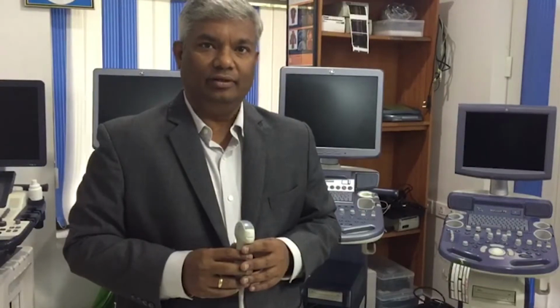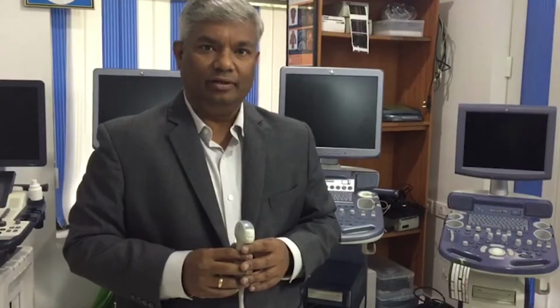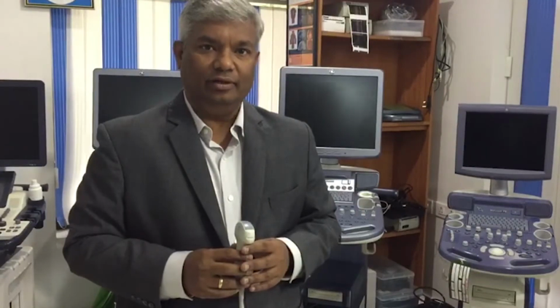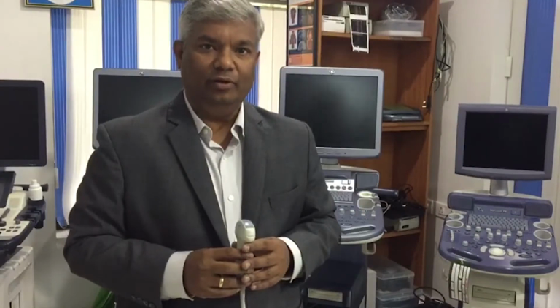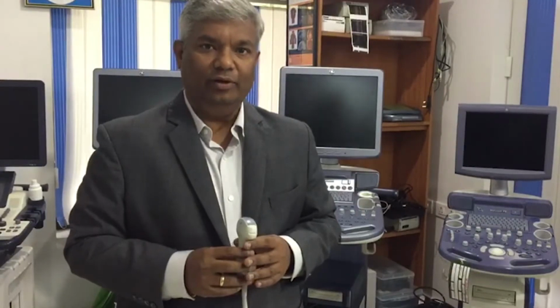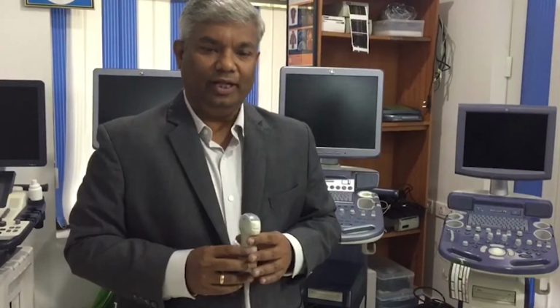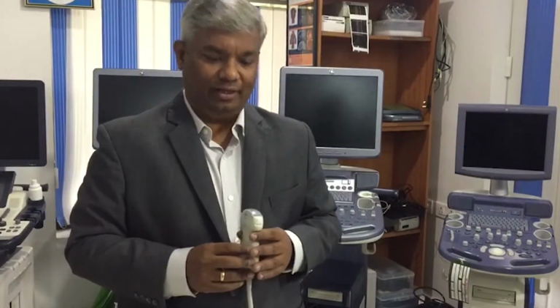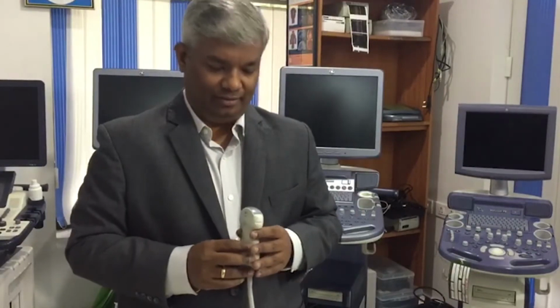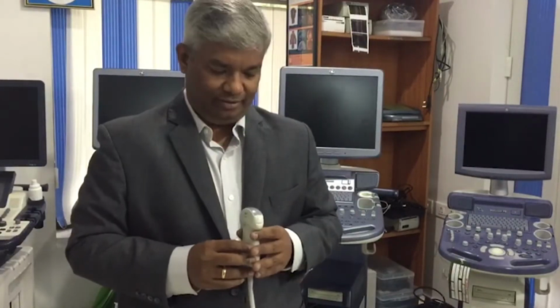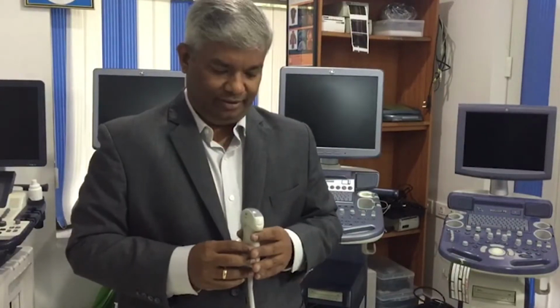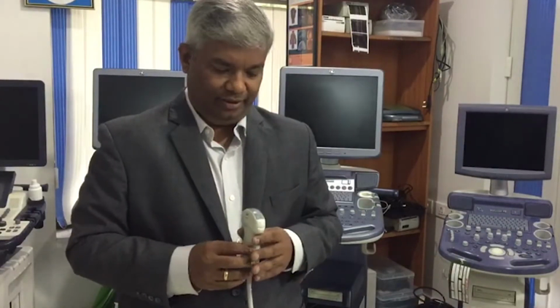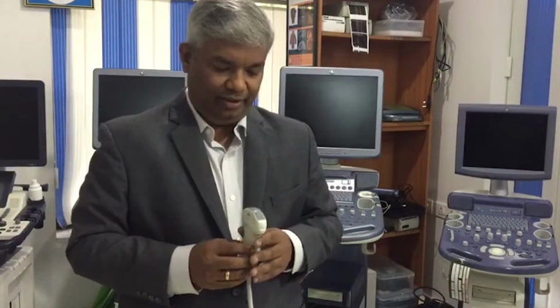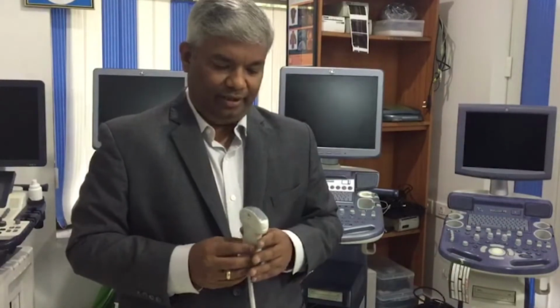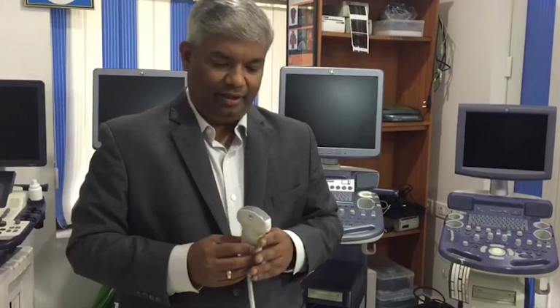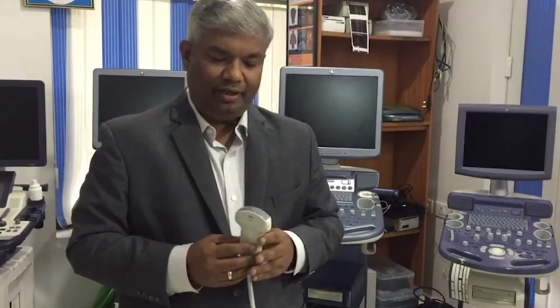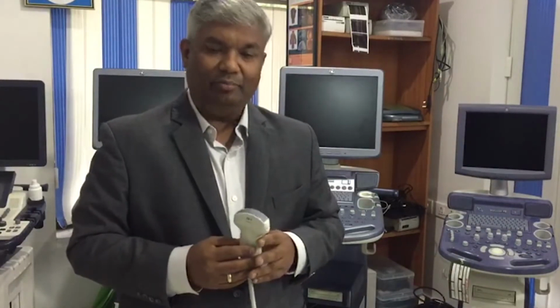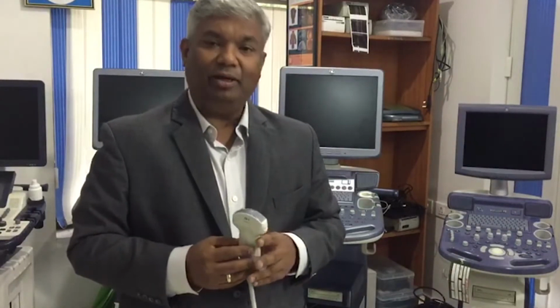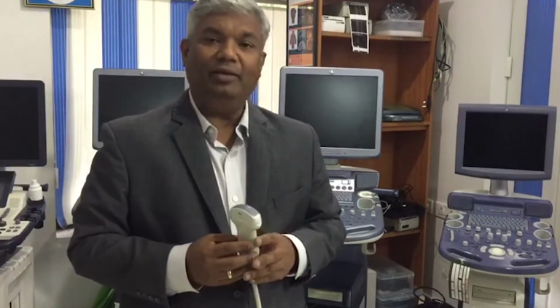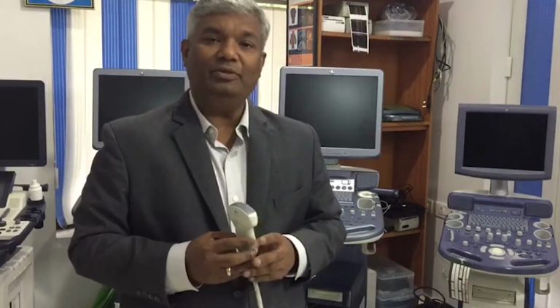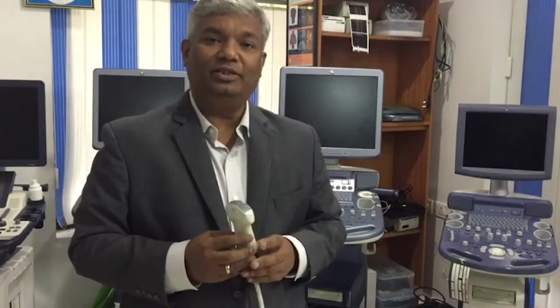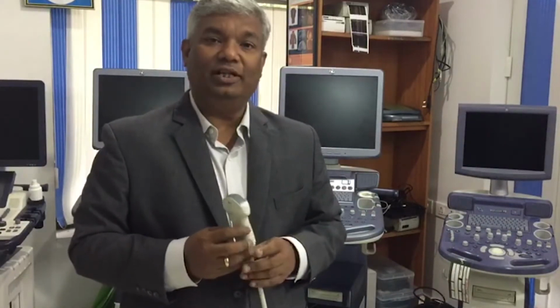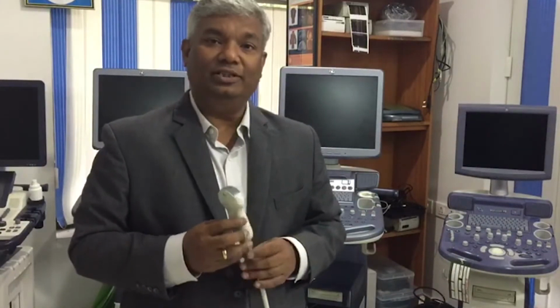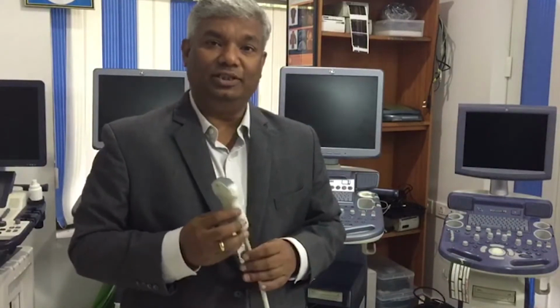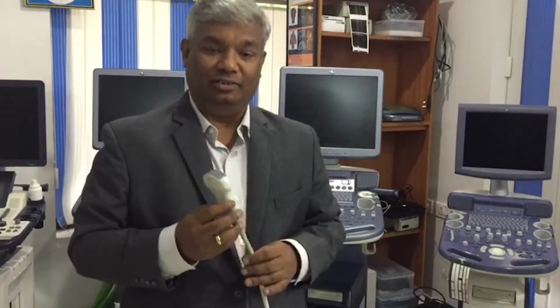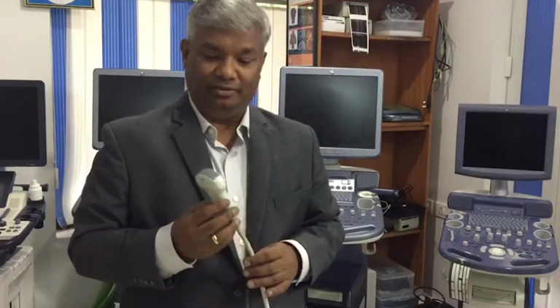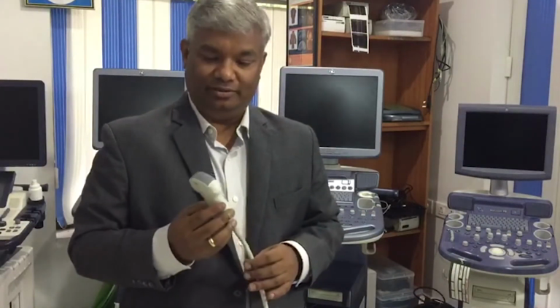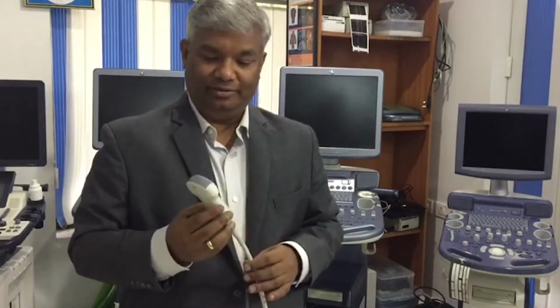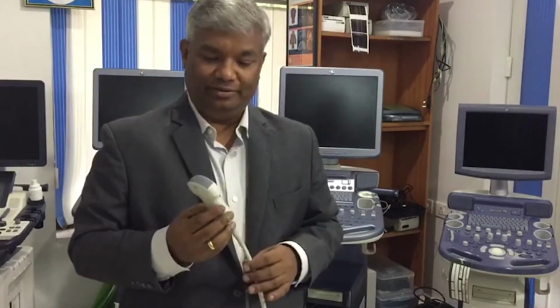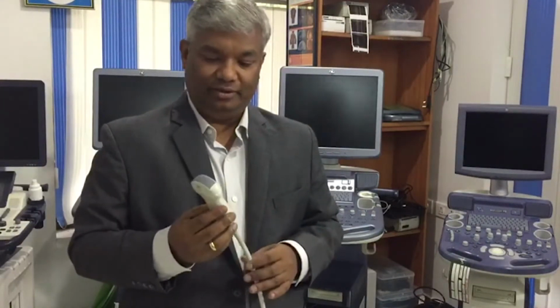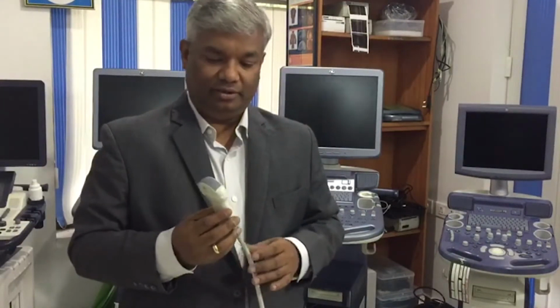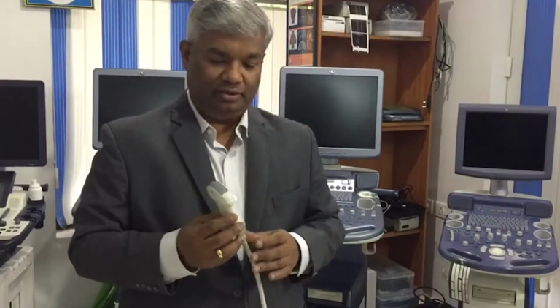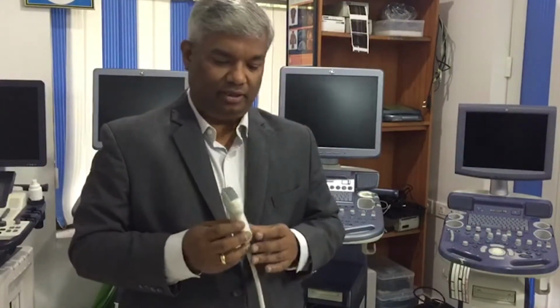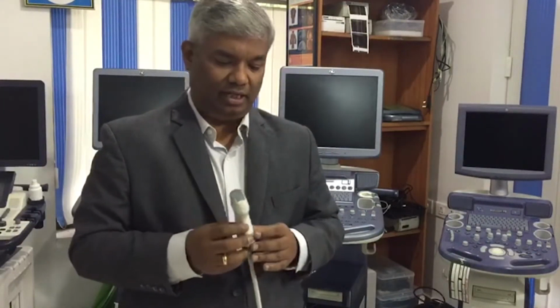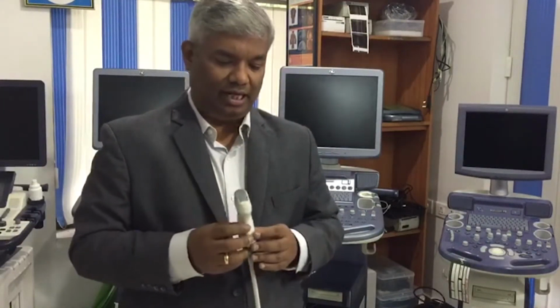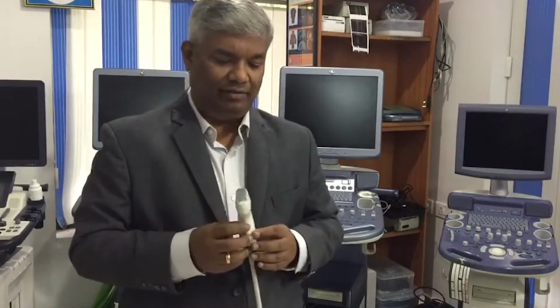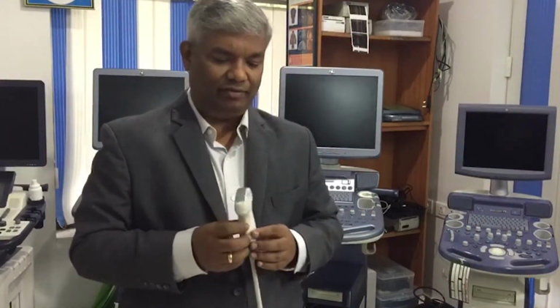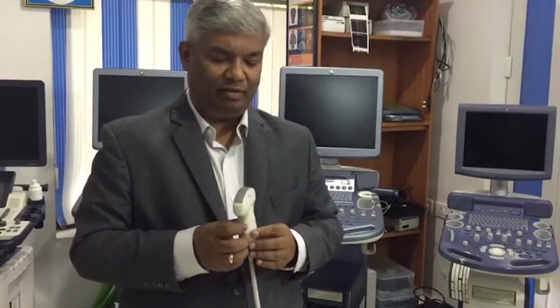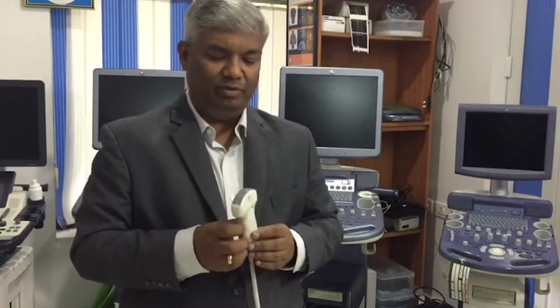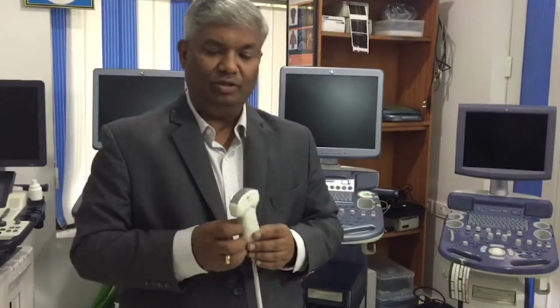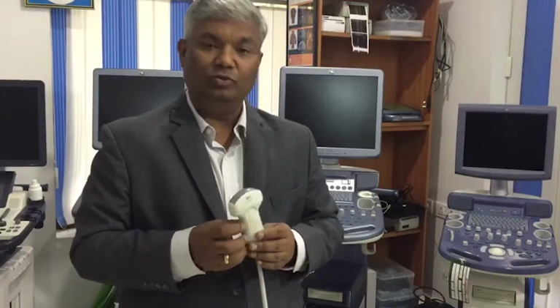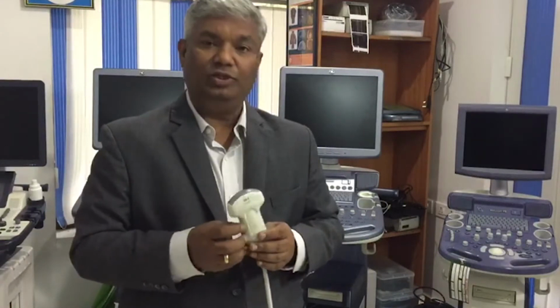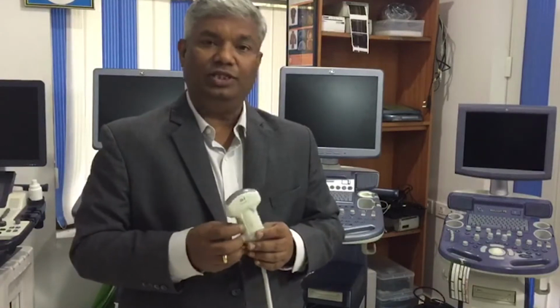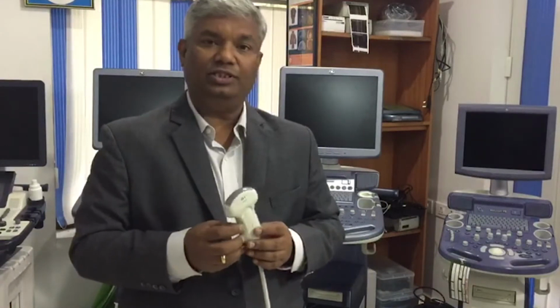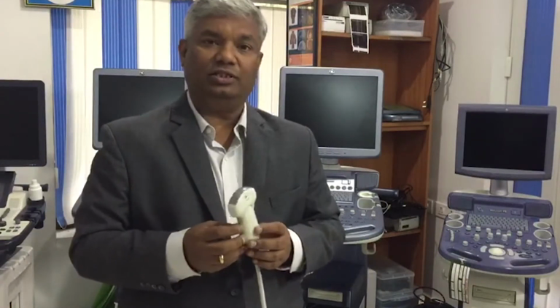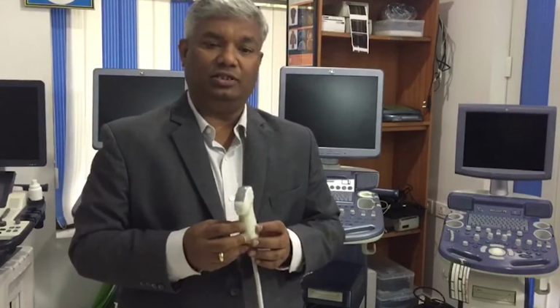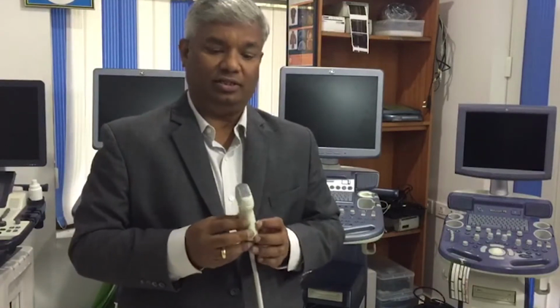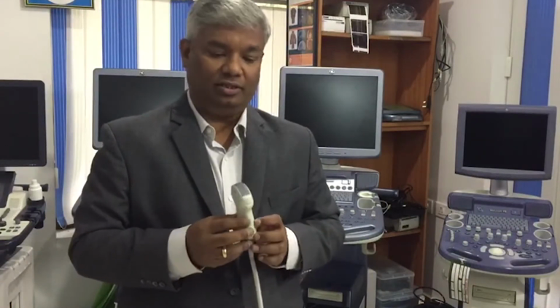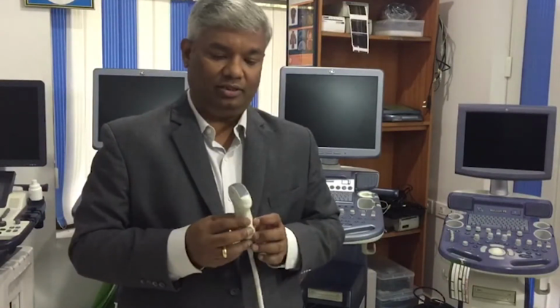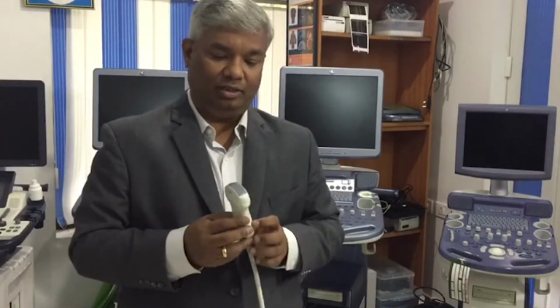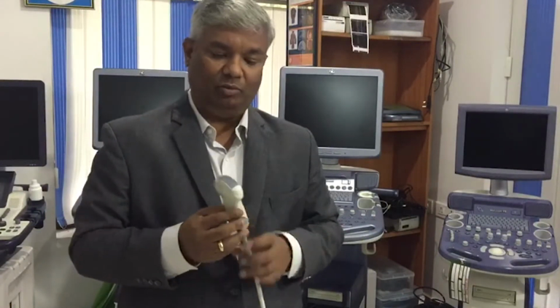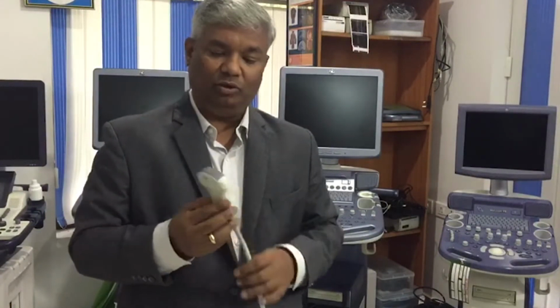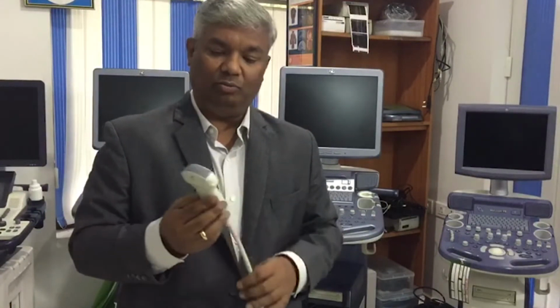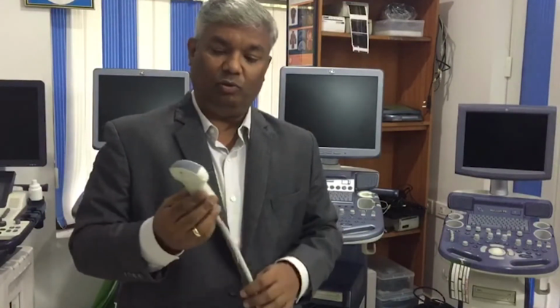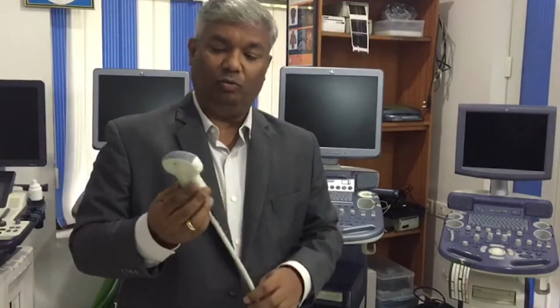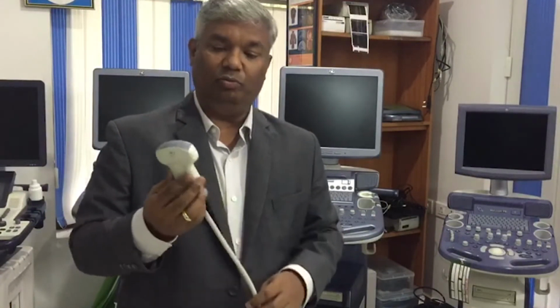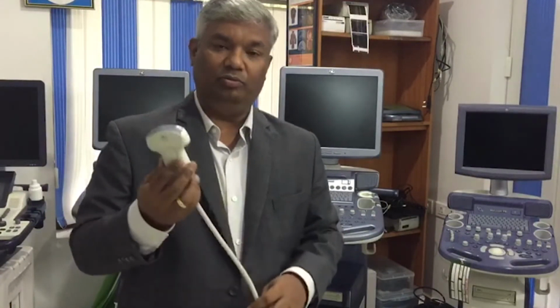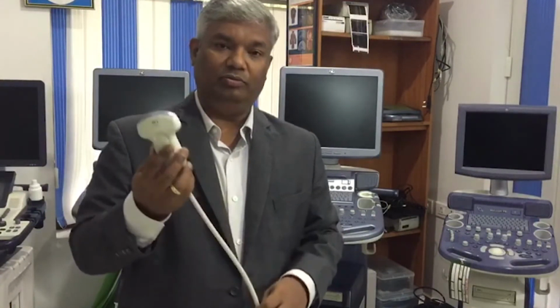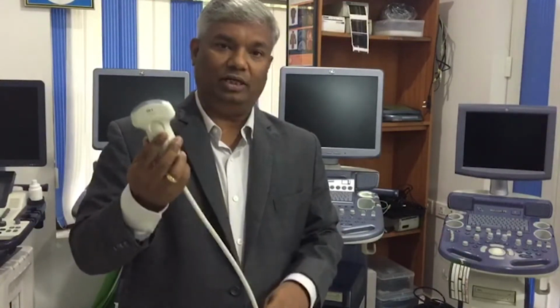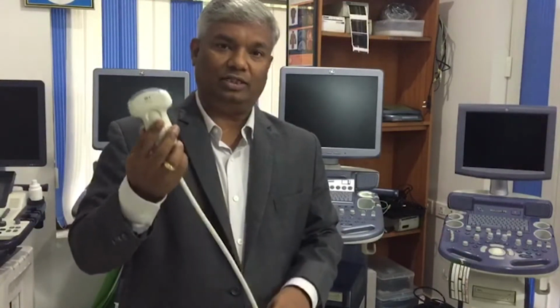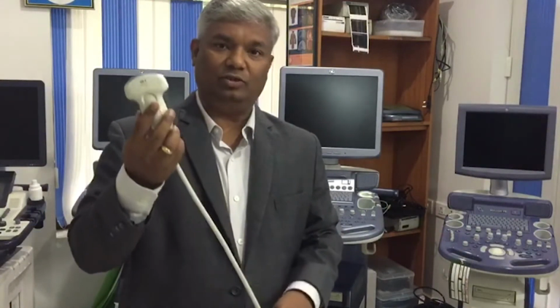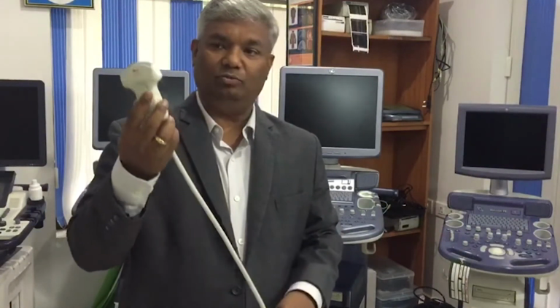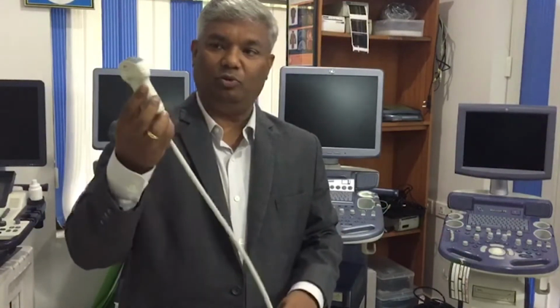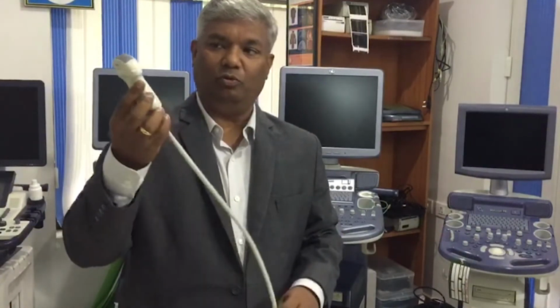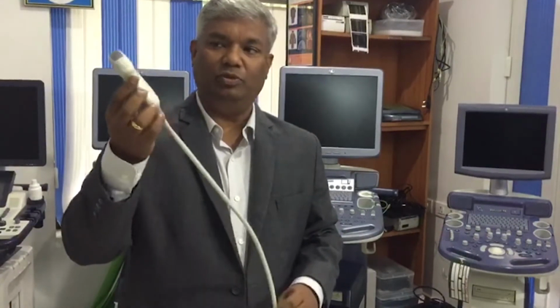Good evening. My name is Derenjan. I have come here to teach about the probe — the ultrasound probe.